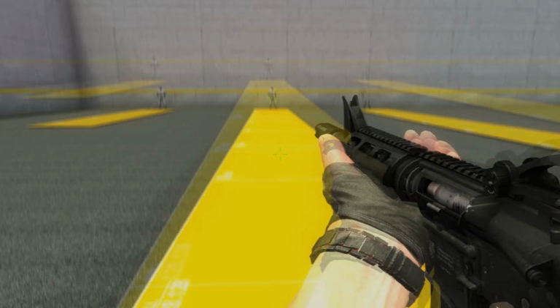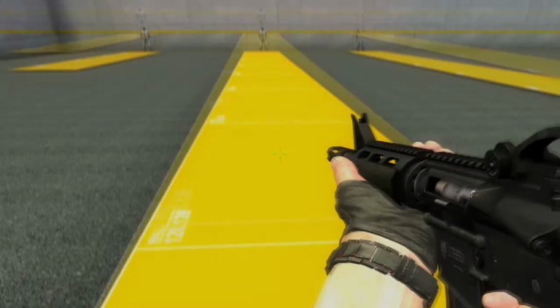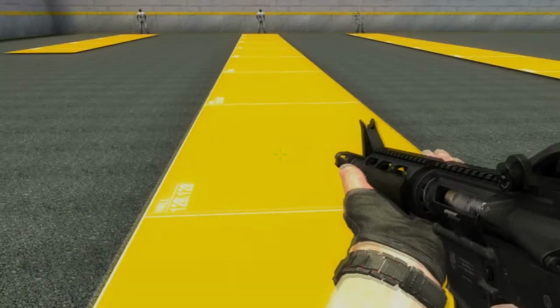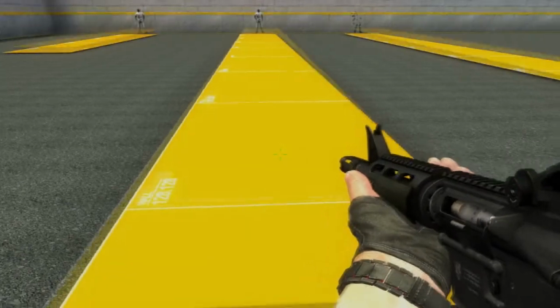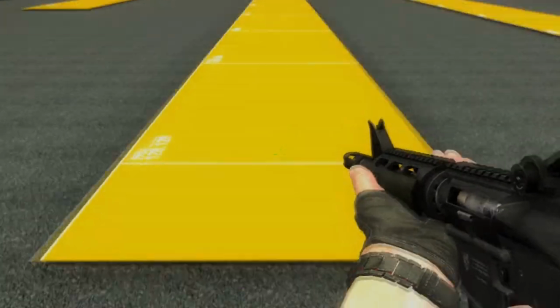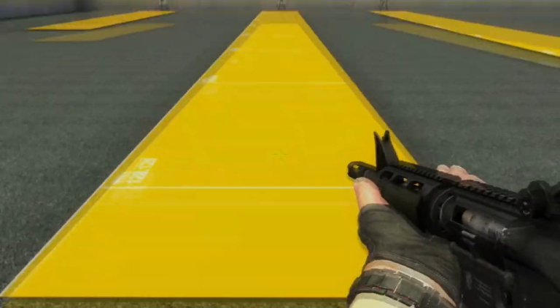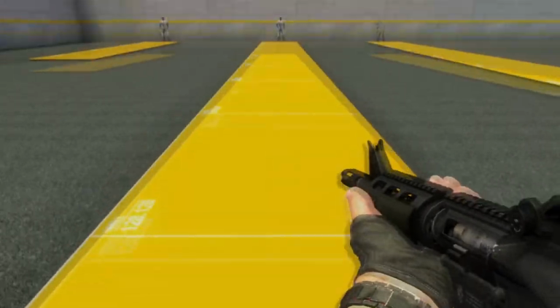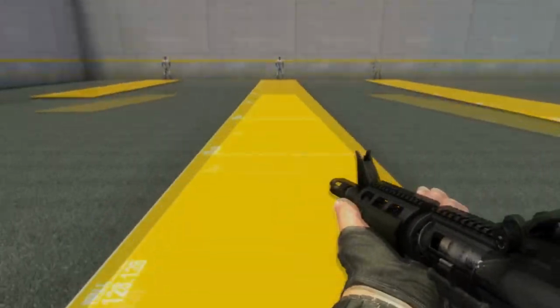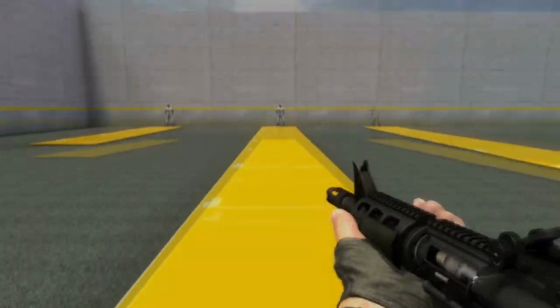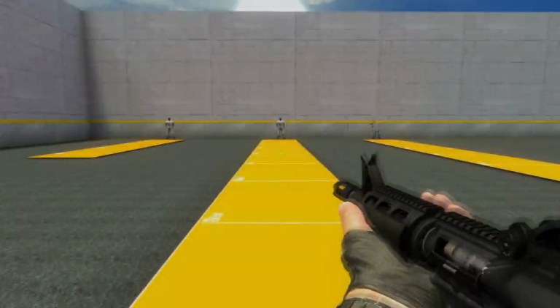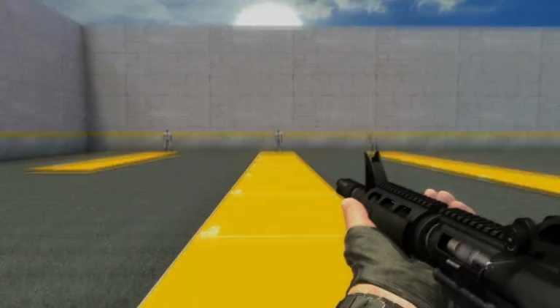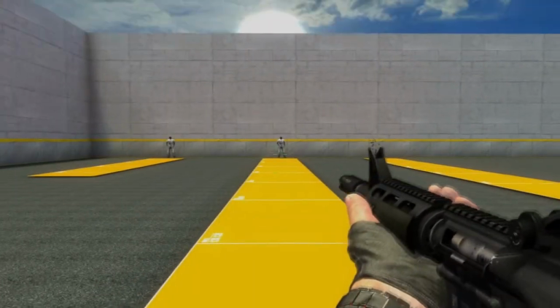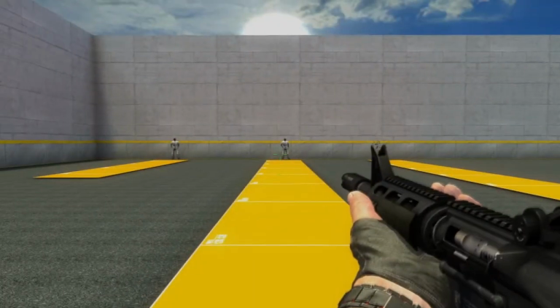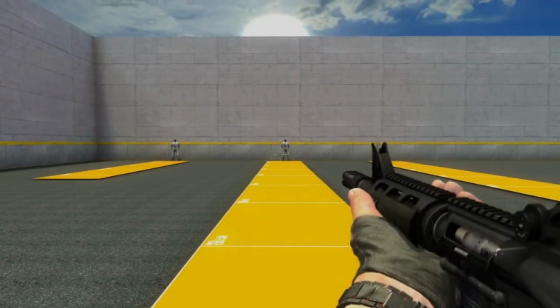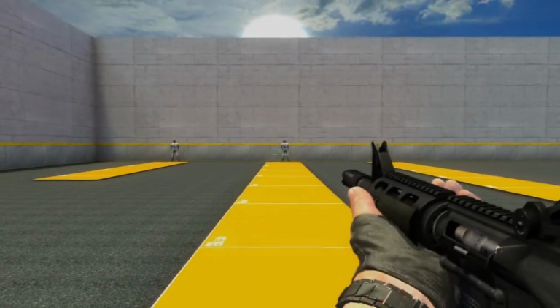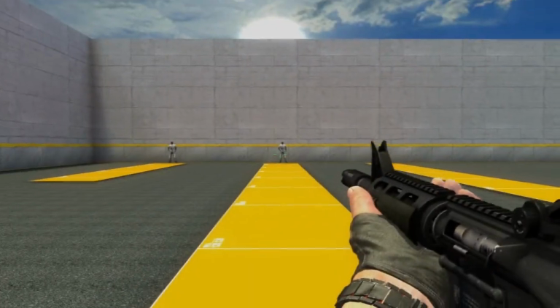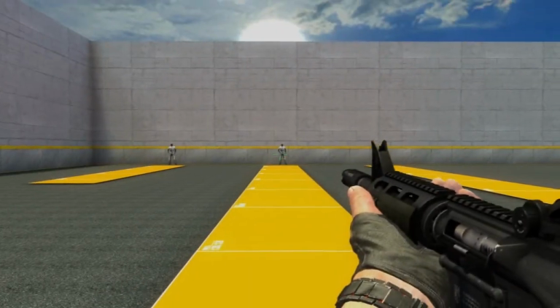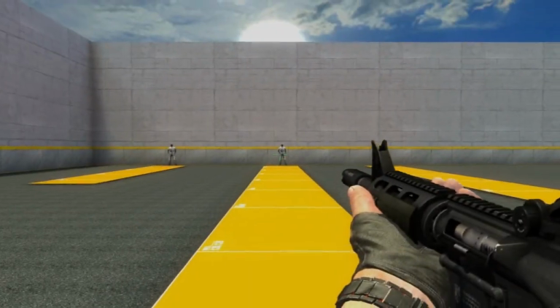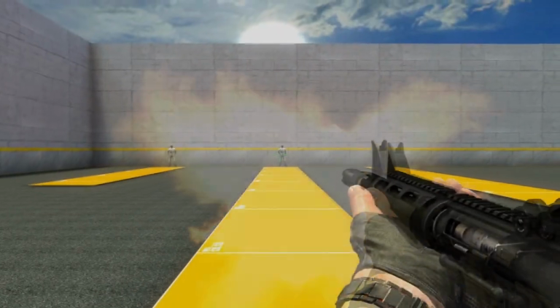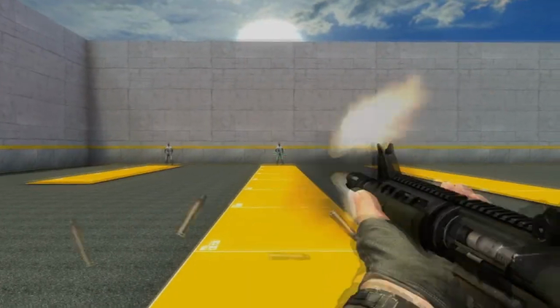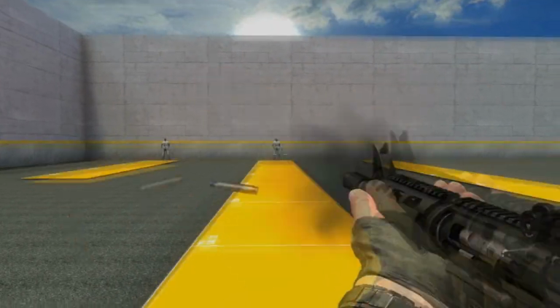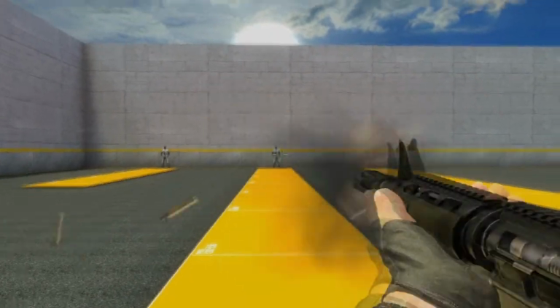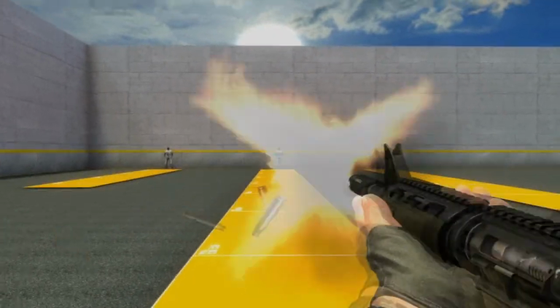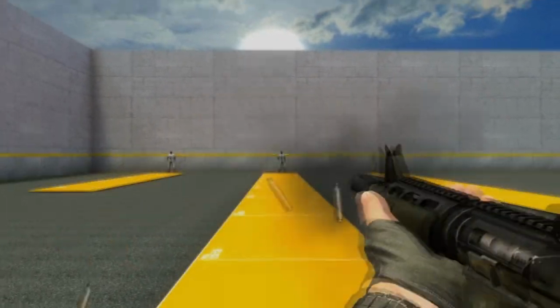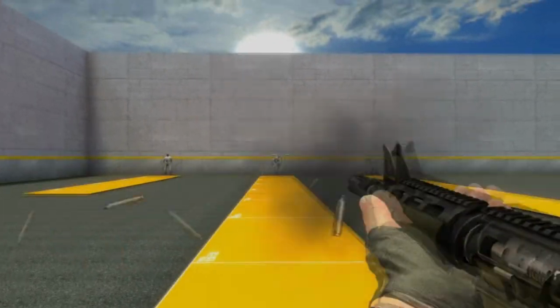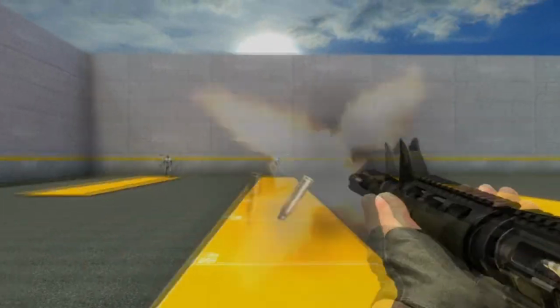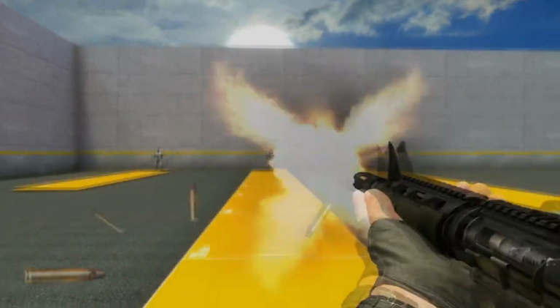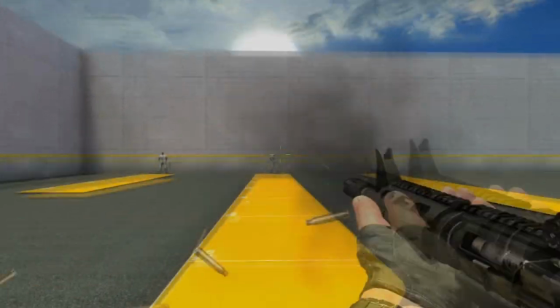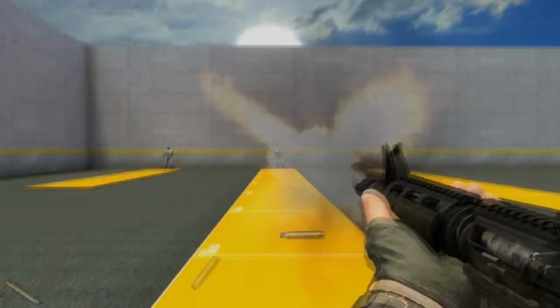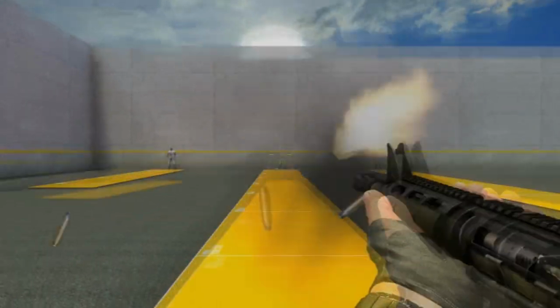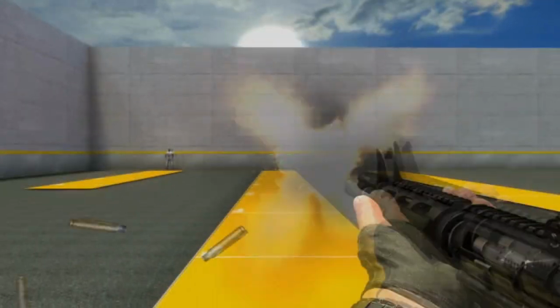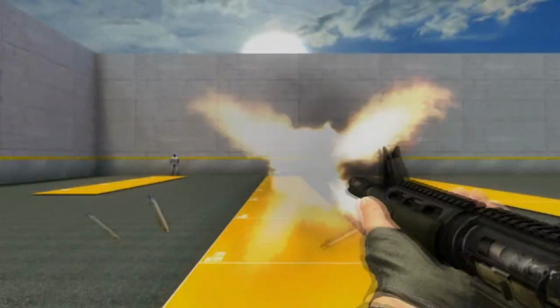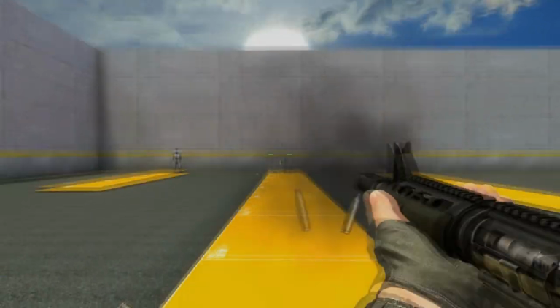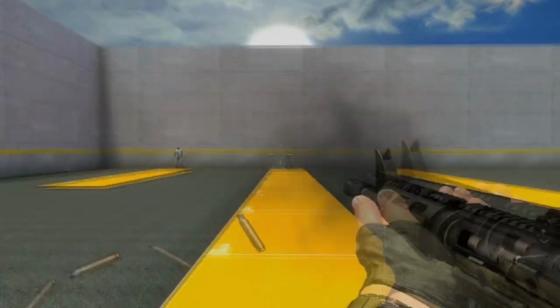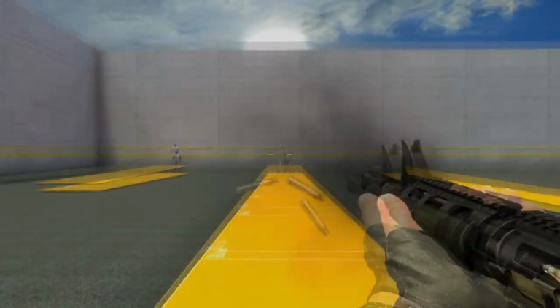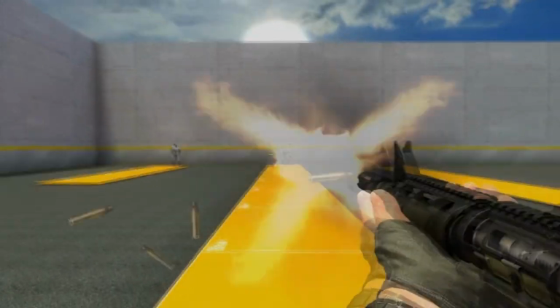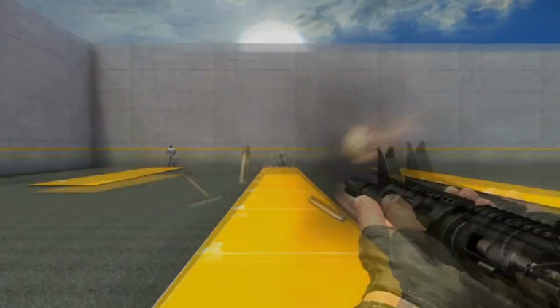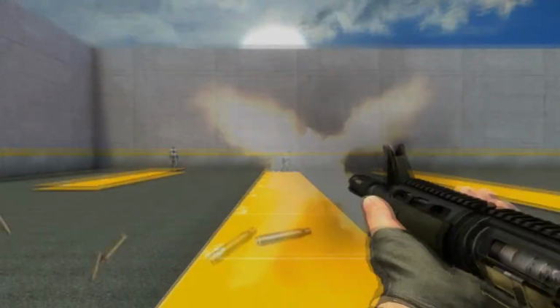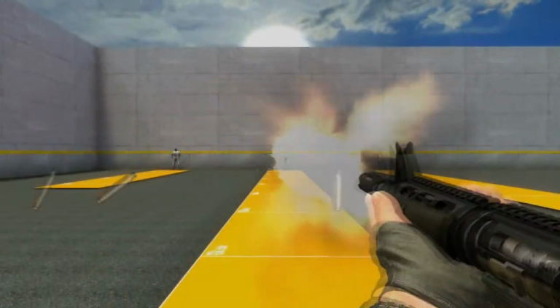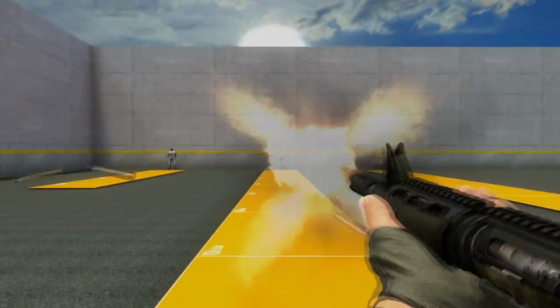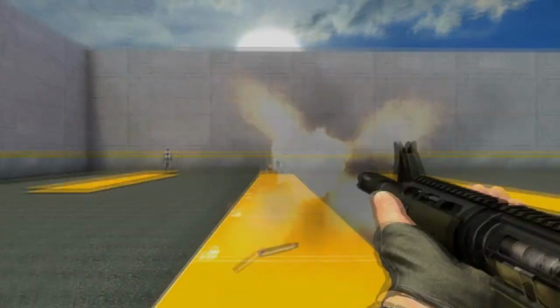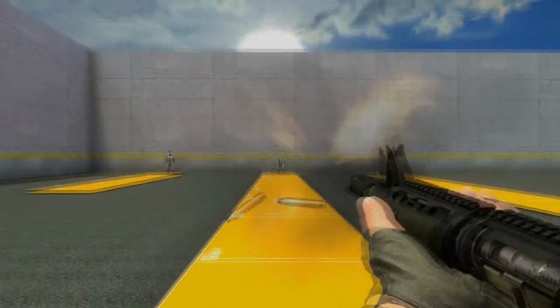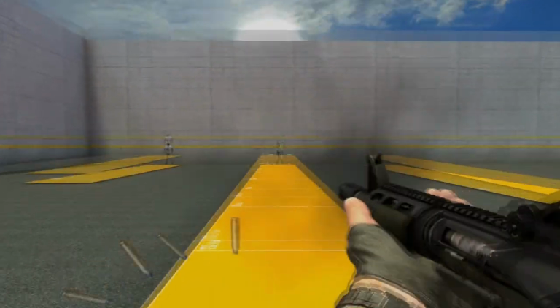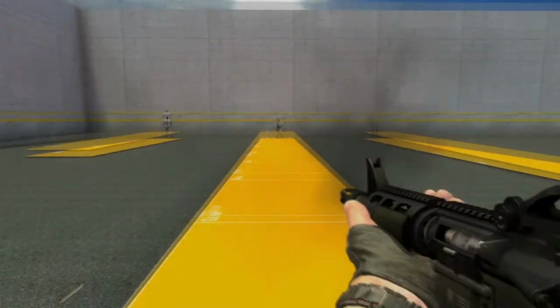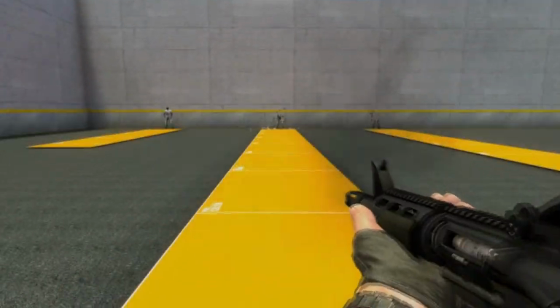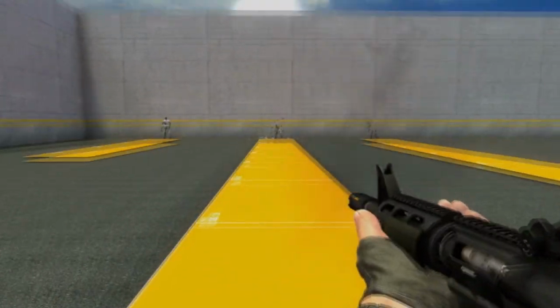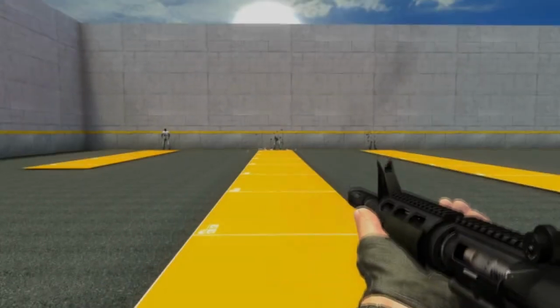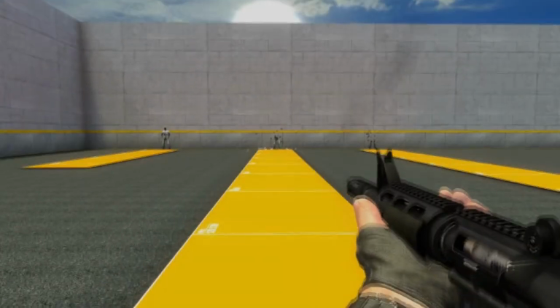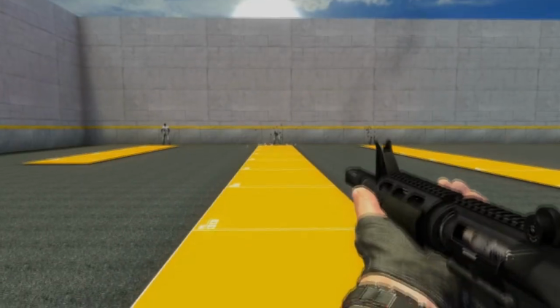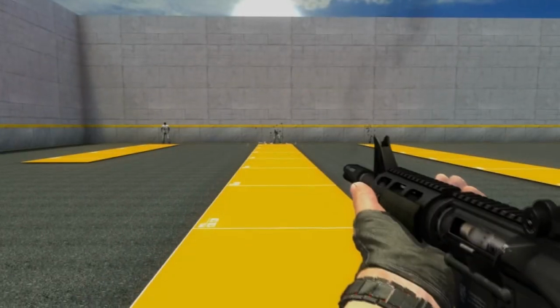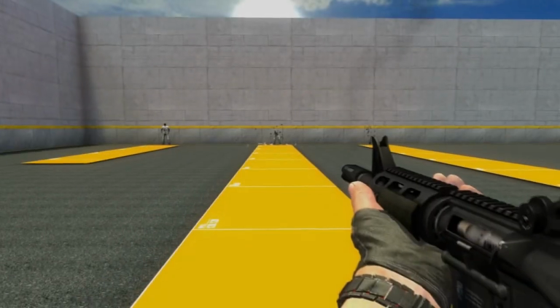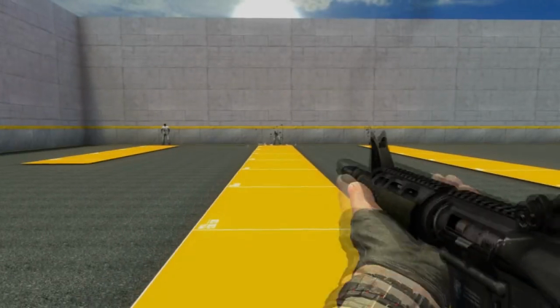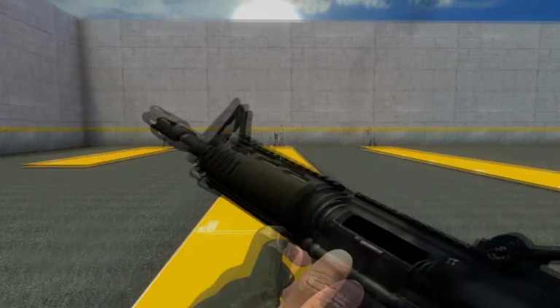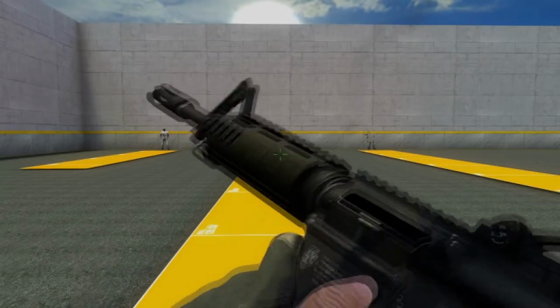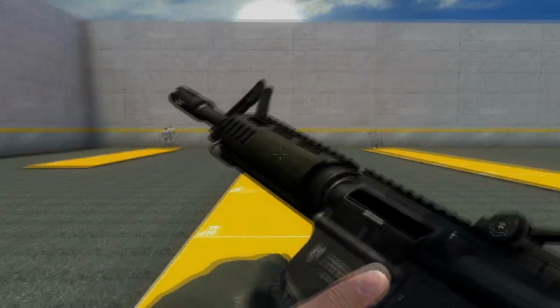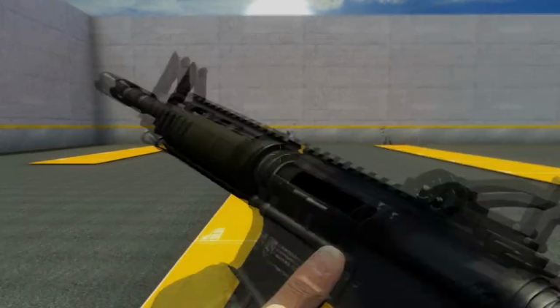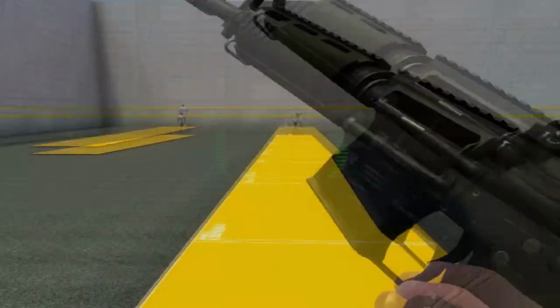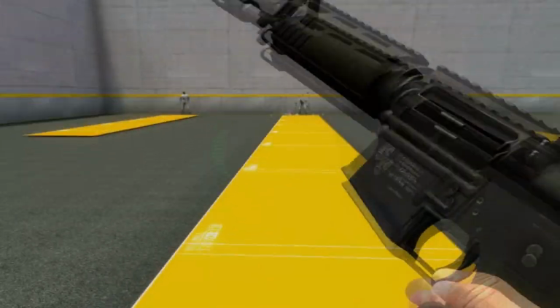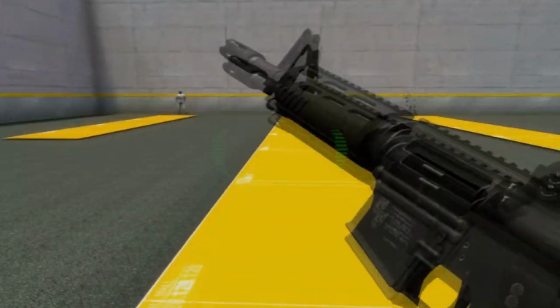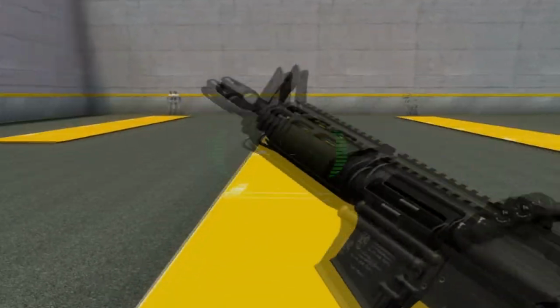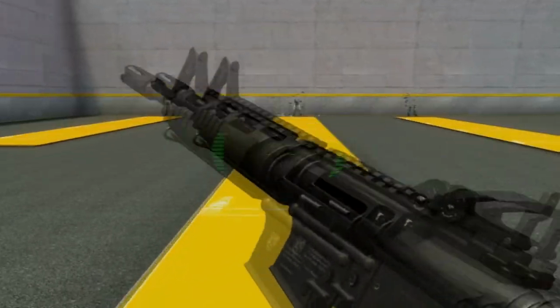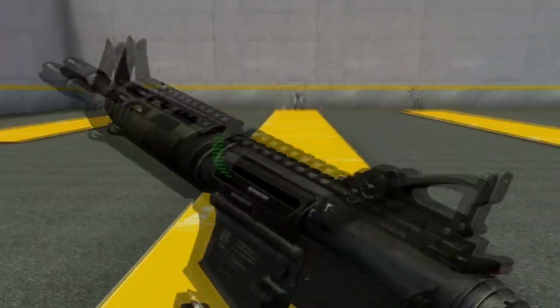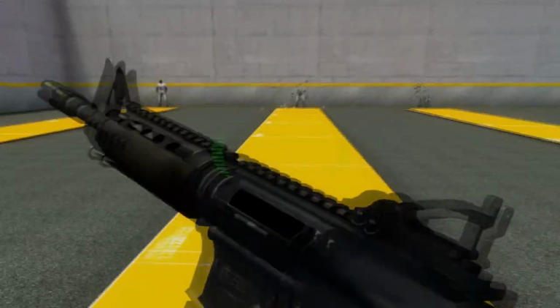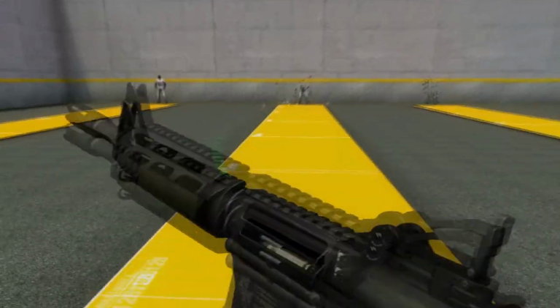This video illustrates the recoil of an M4 assault rifle. When firing on full auto, the spread and kick is moderate.